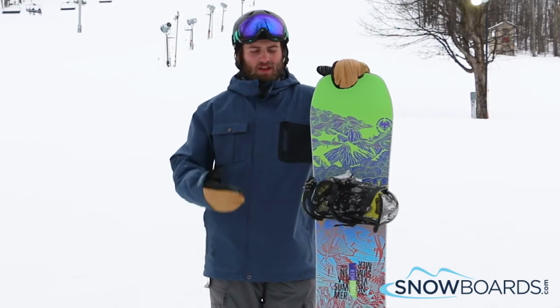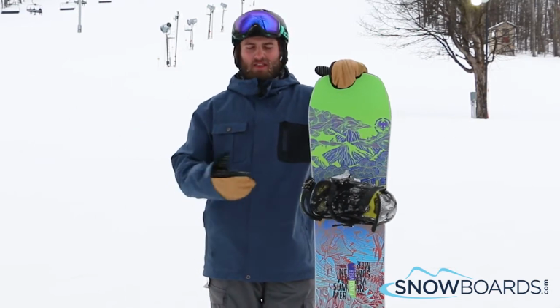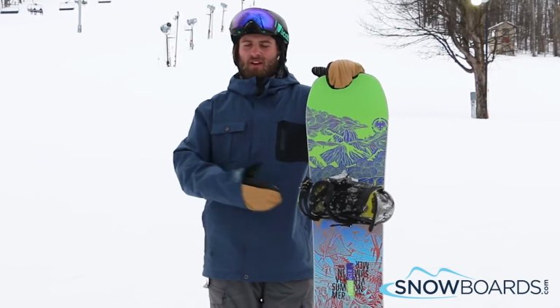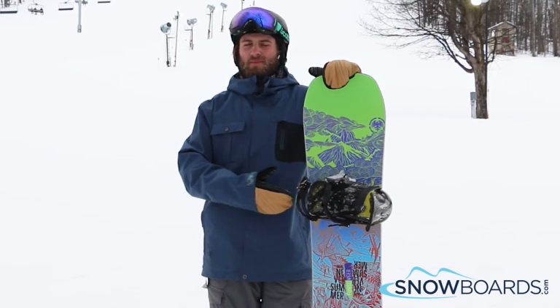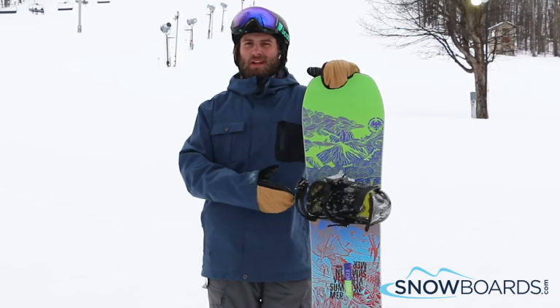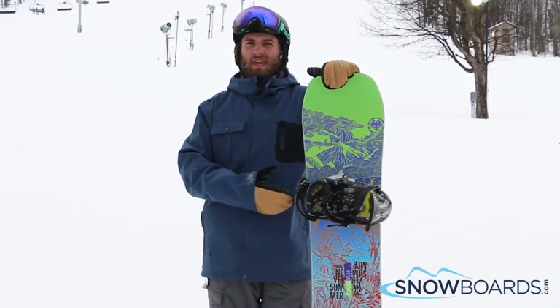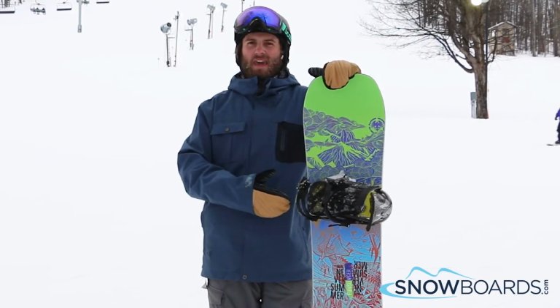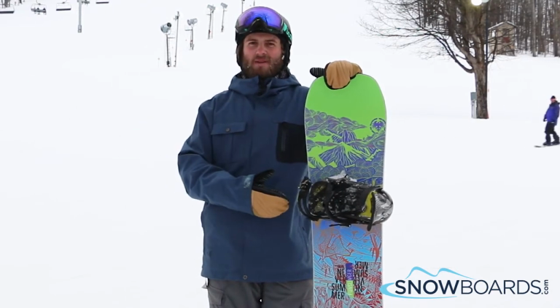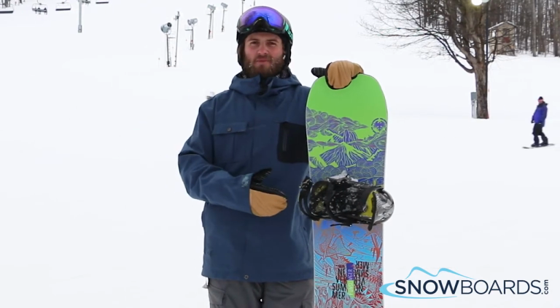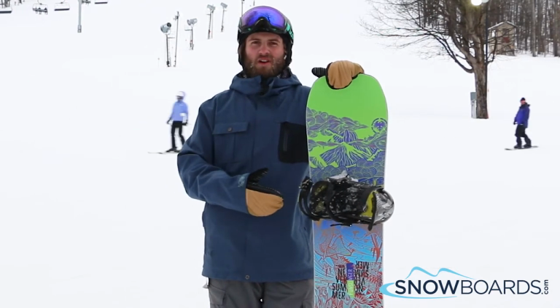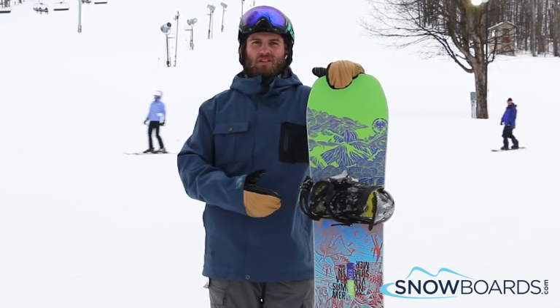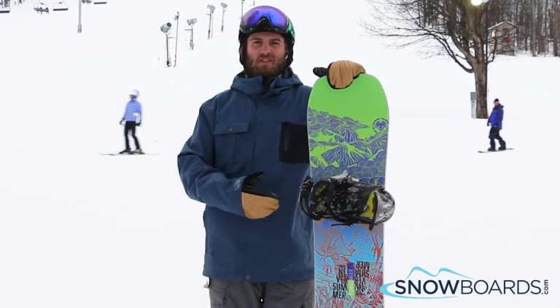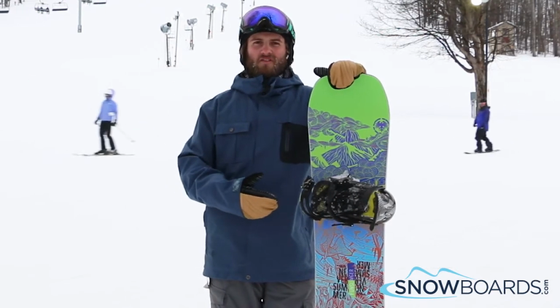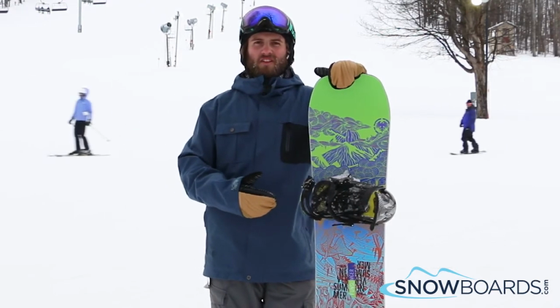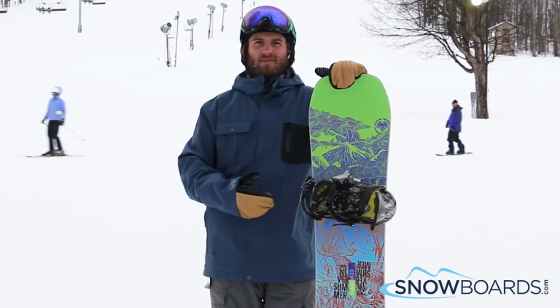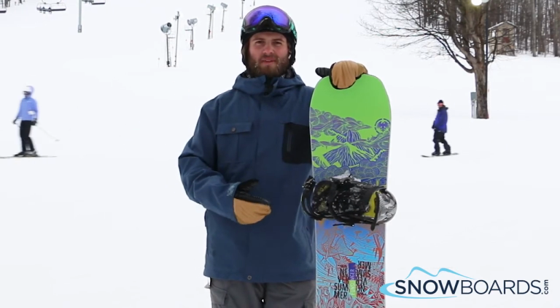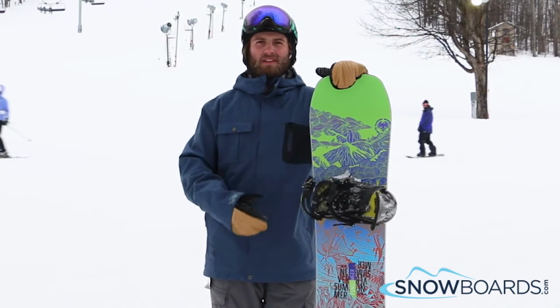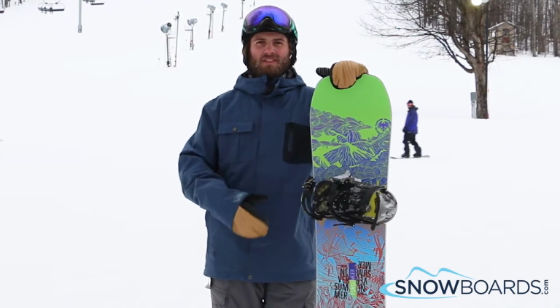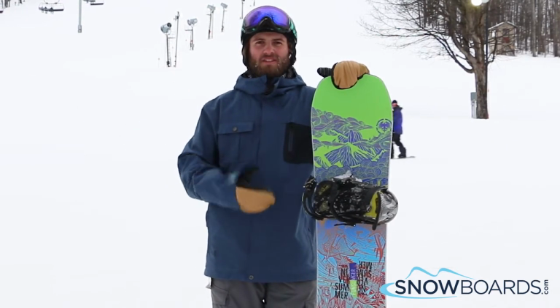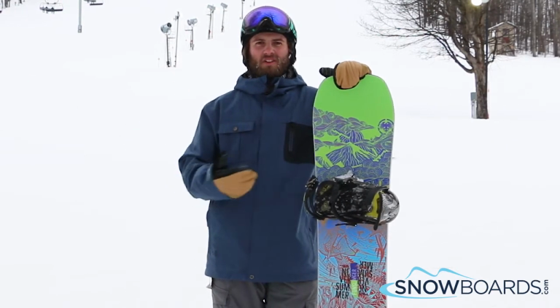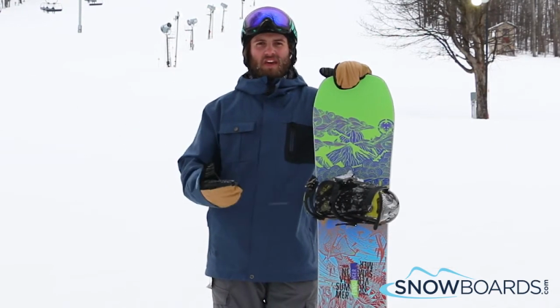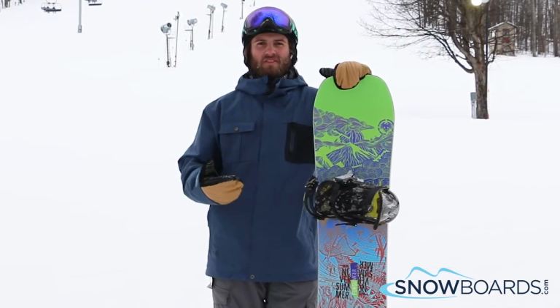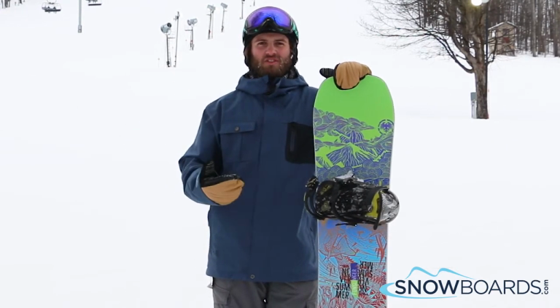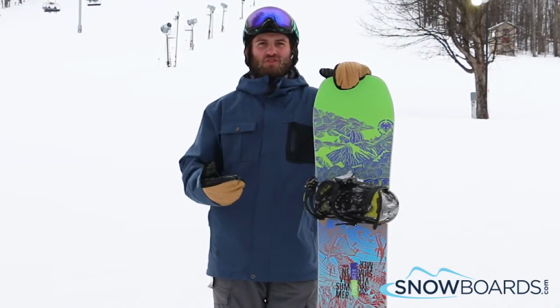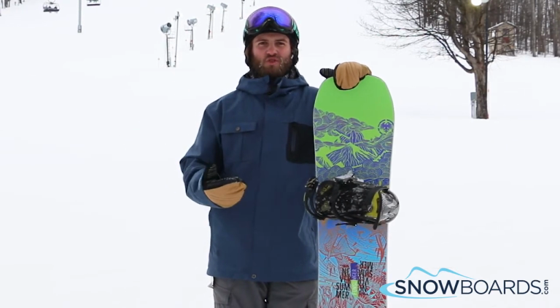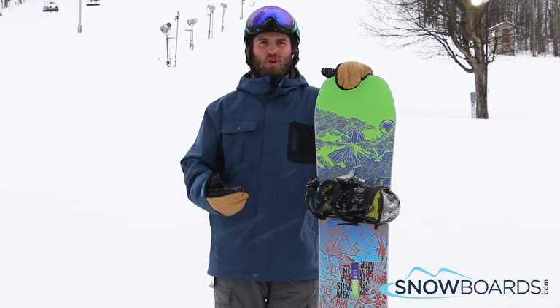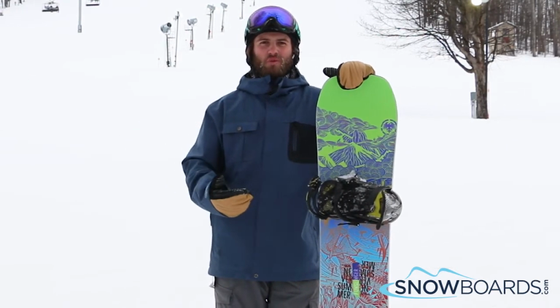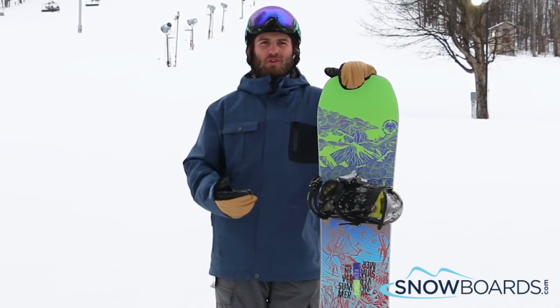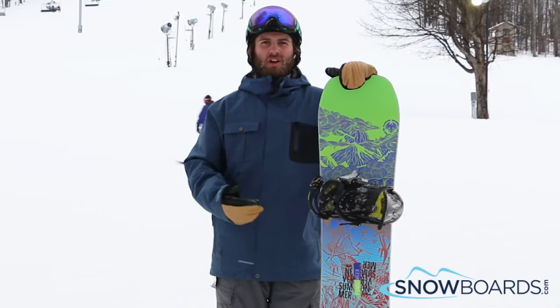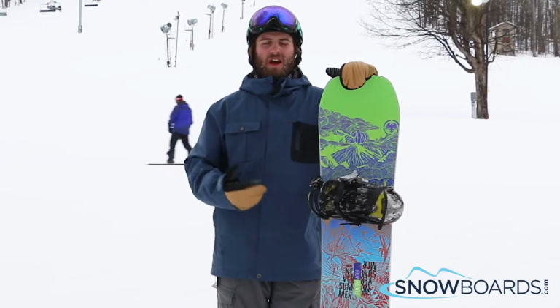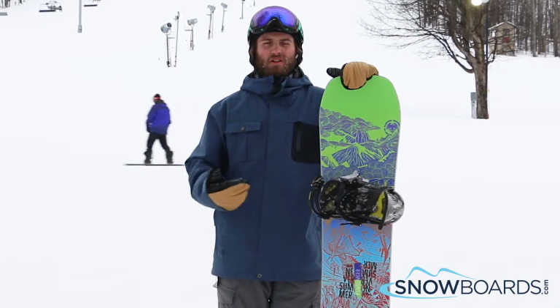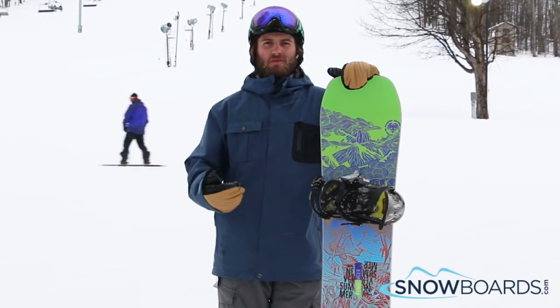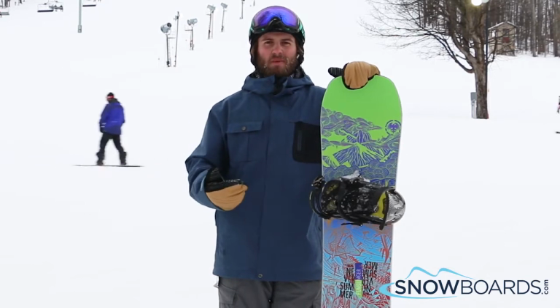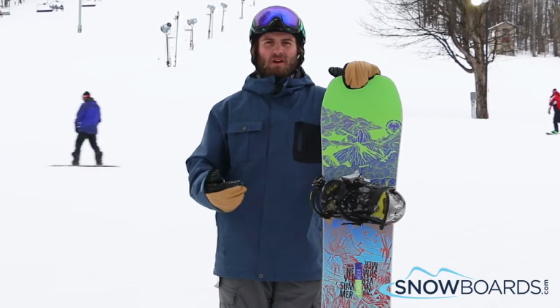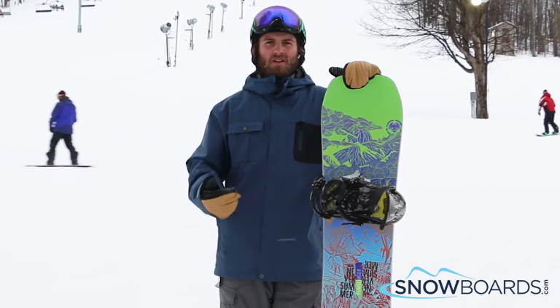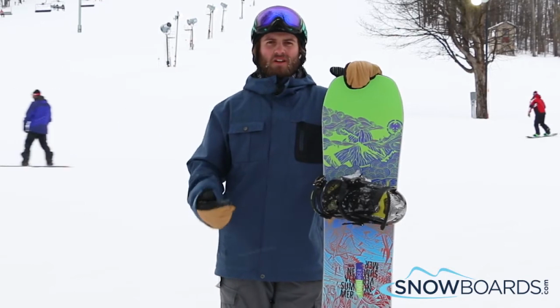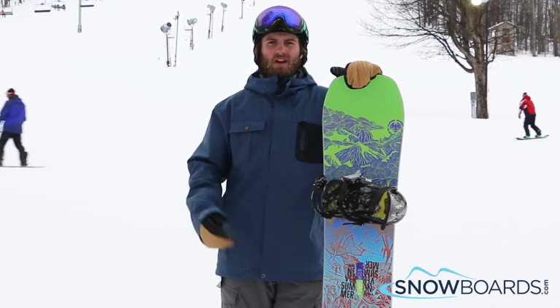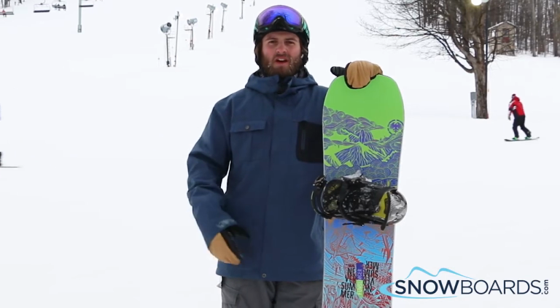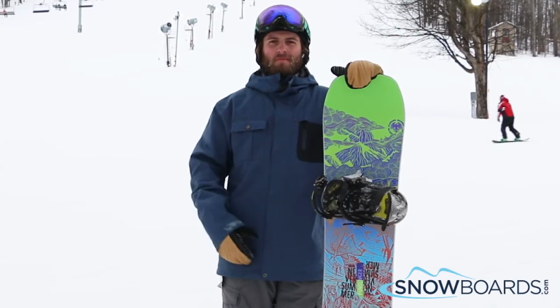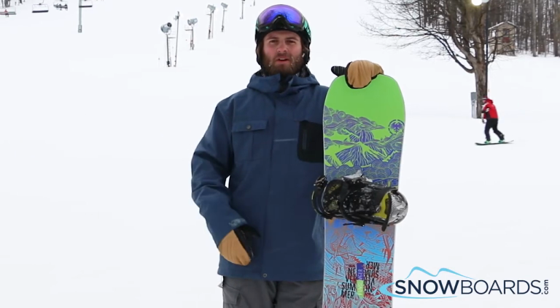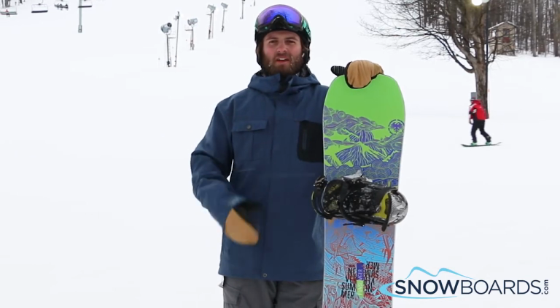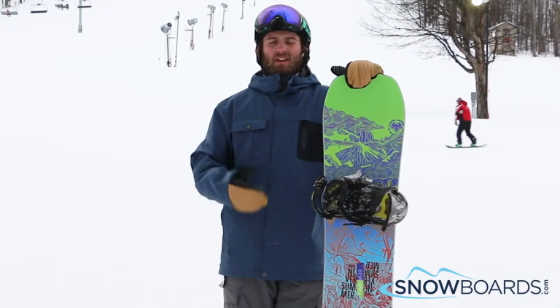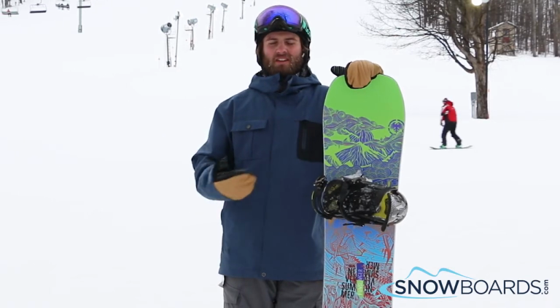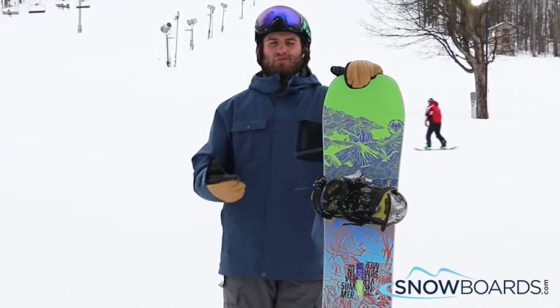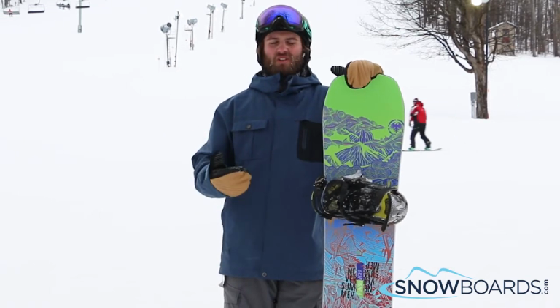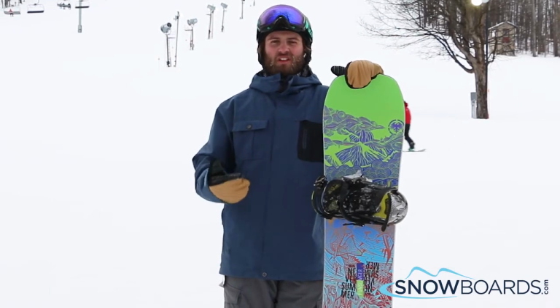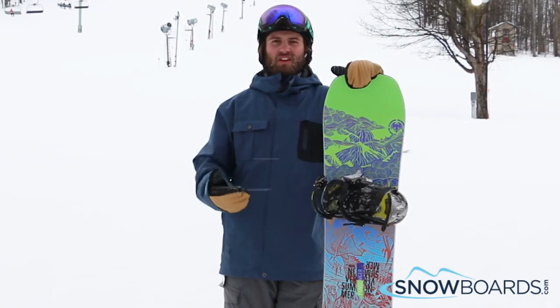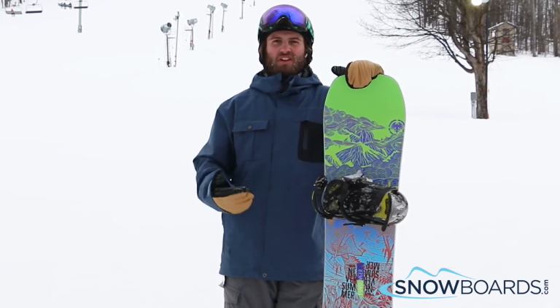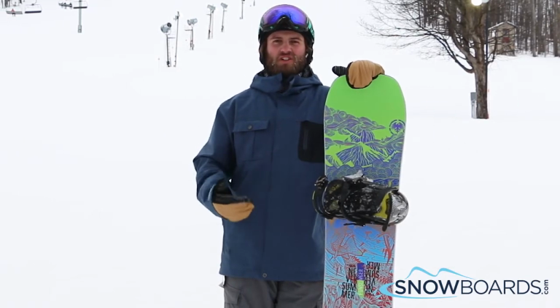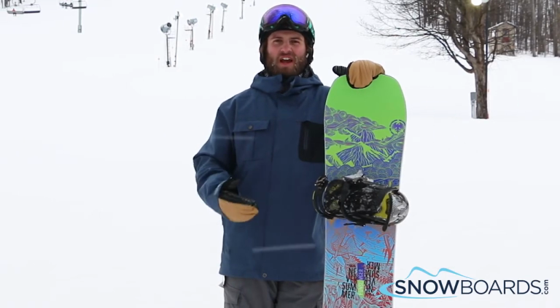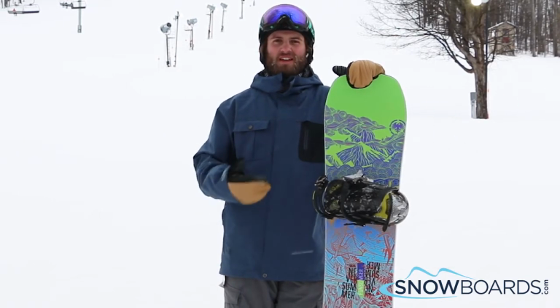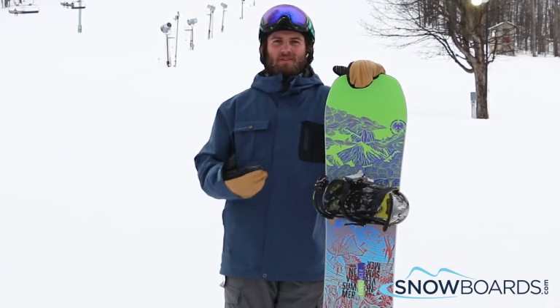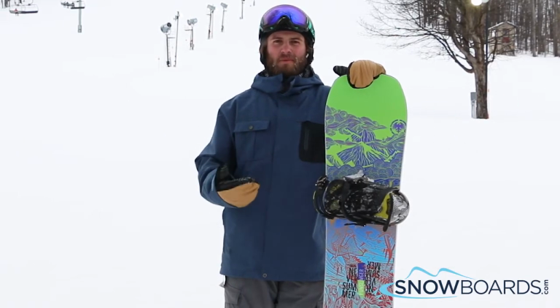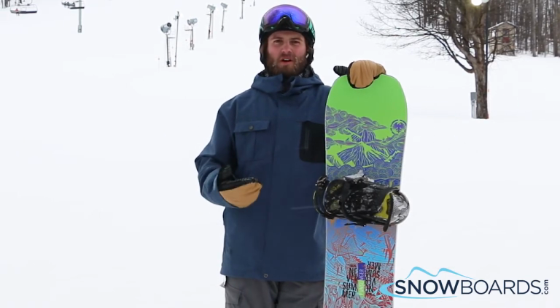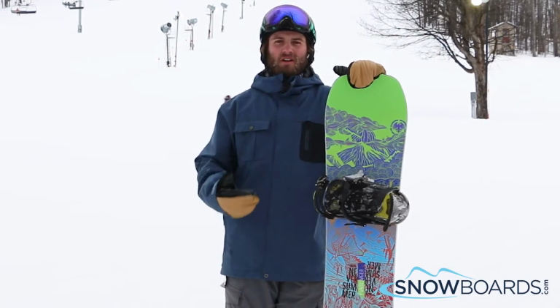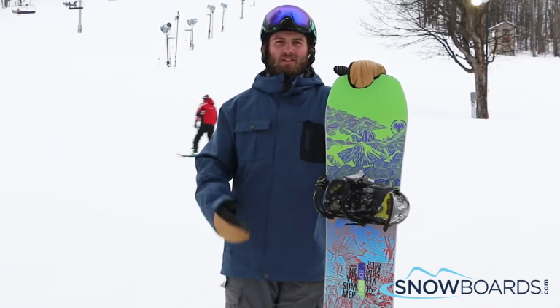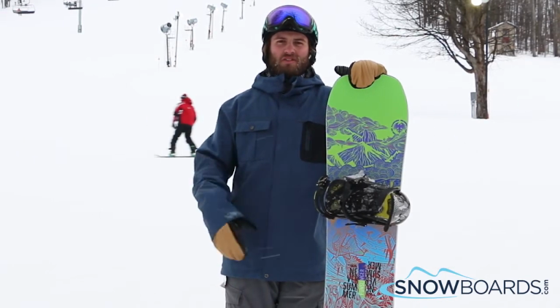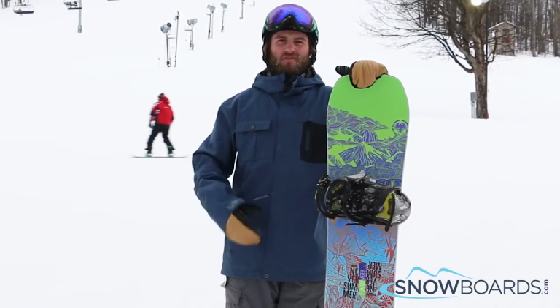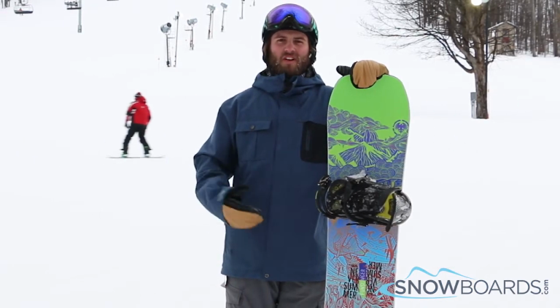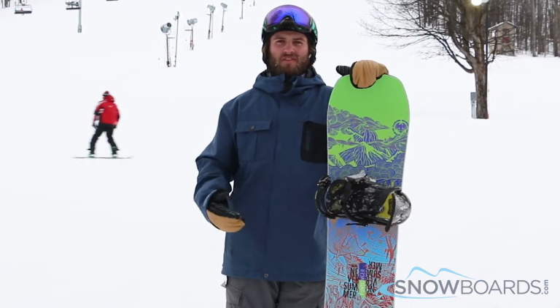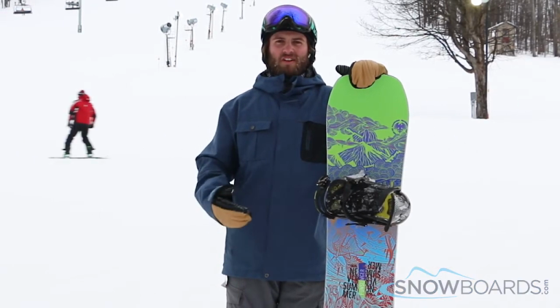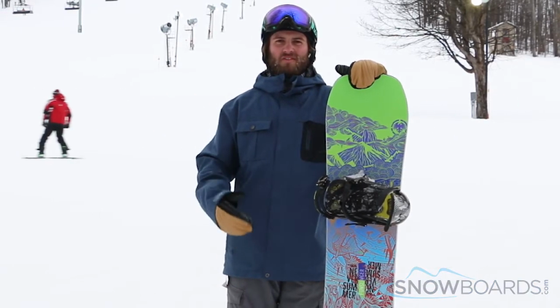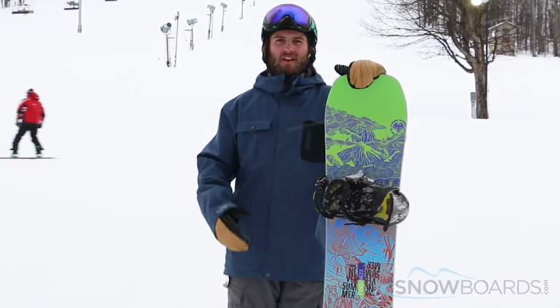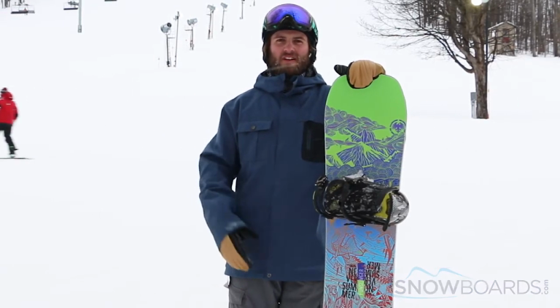A little bit of camber under the feet makes it still have control when you're out of the park, but it is really going to shine in the park, so 5 out of 5.